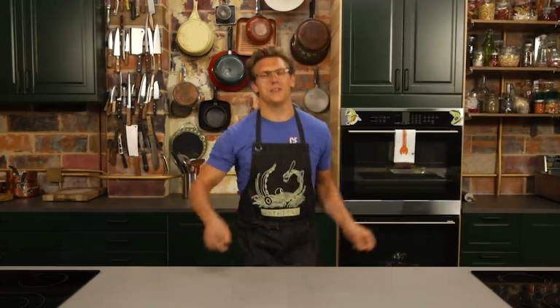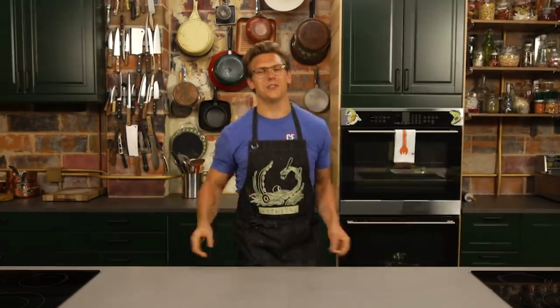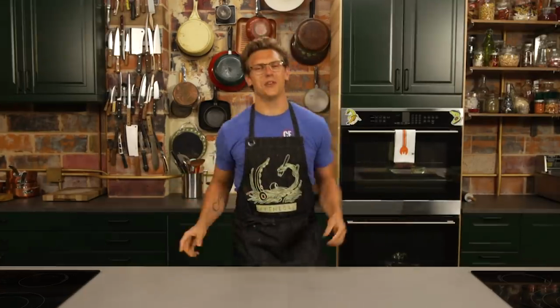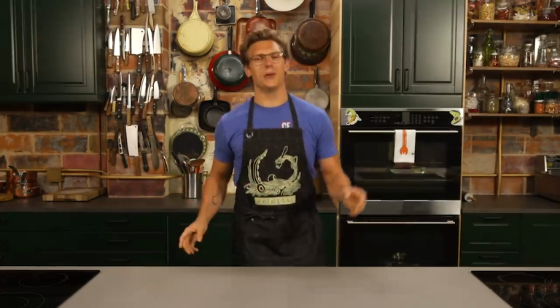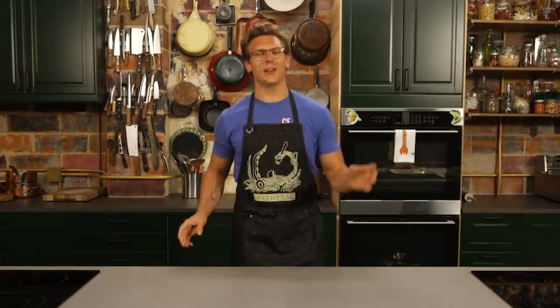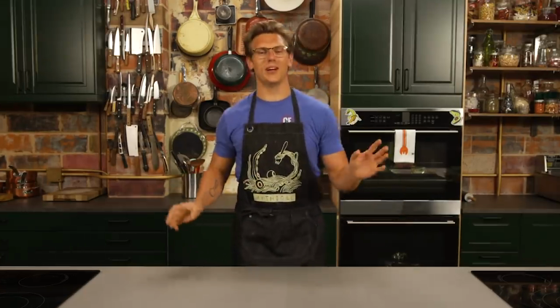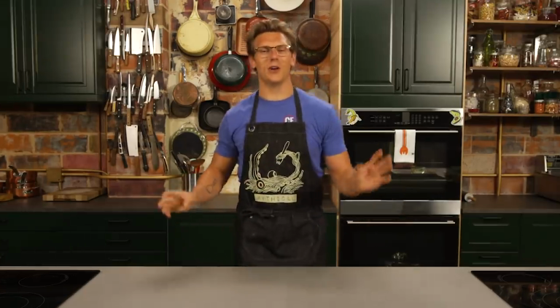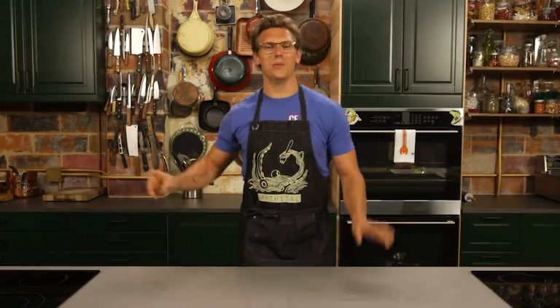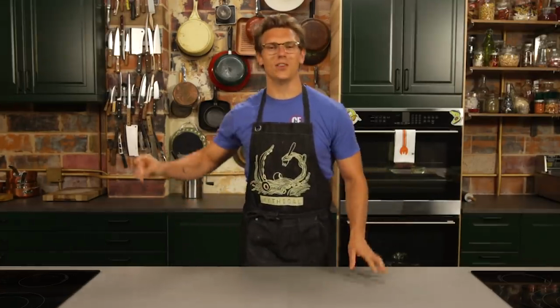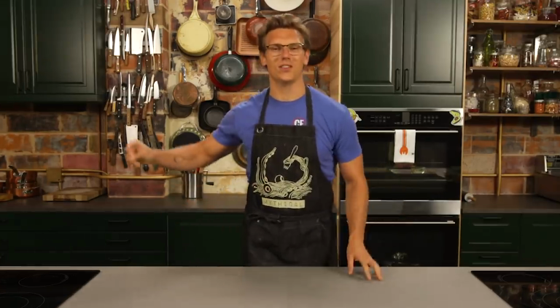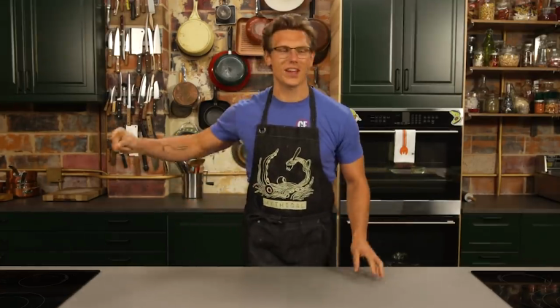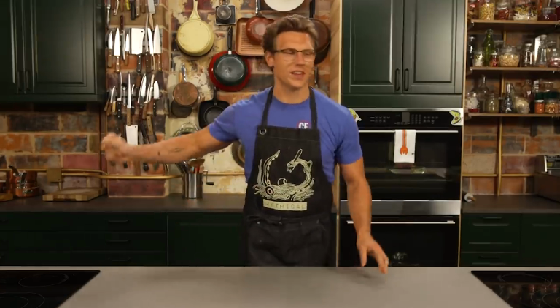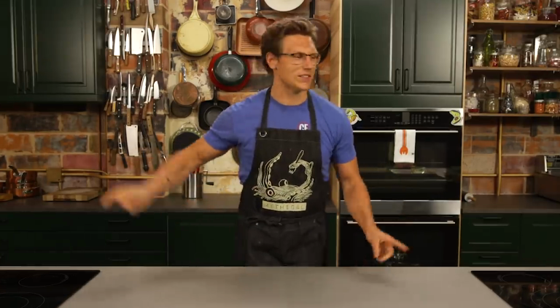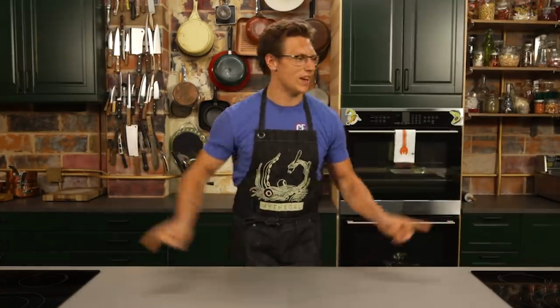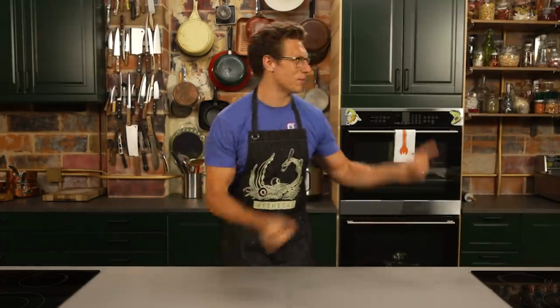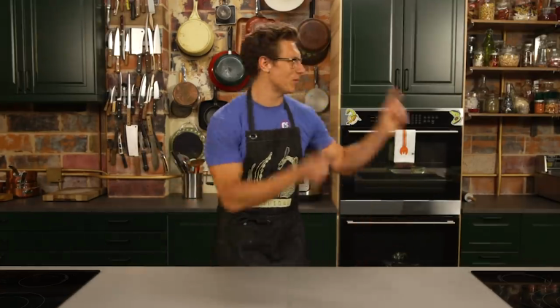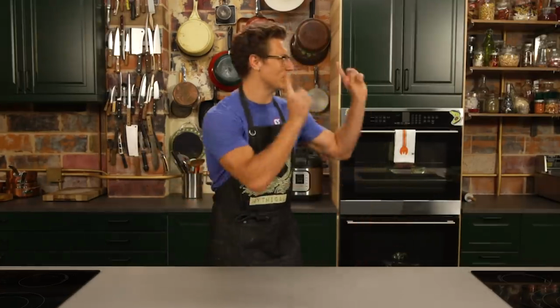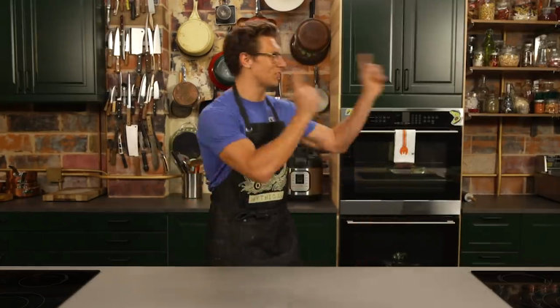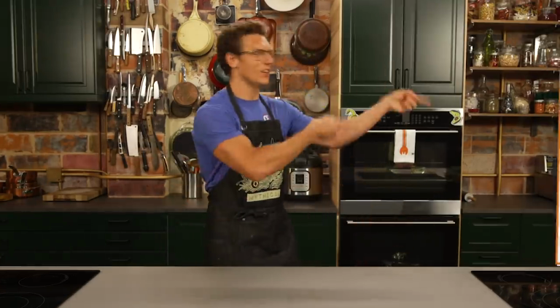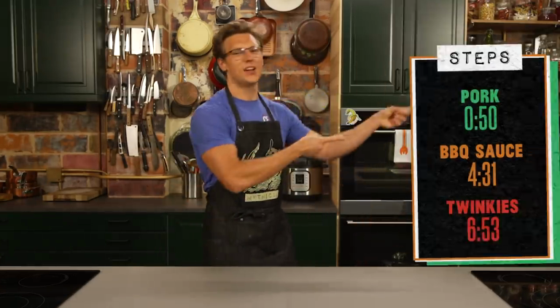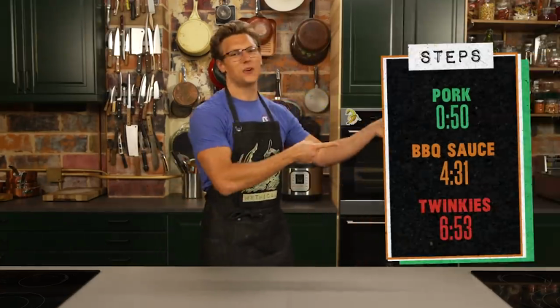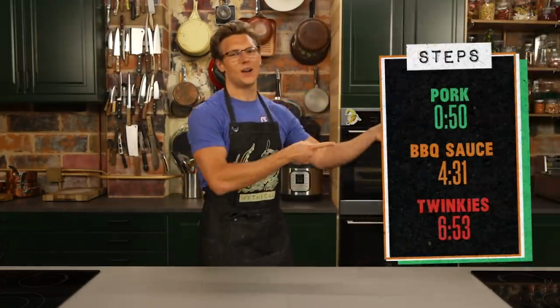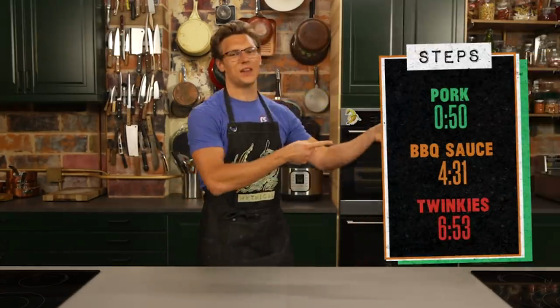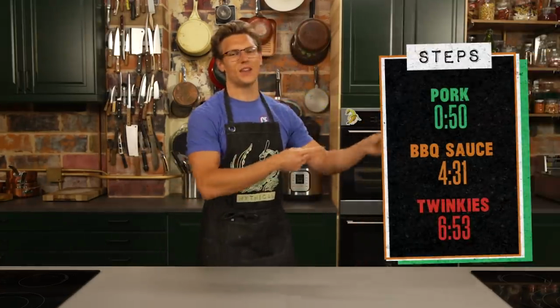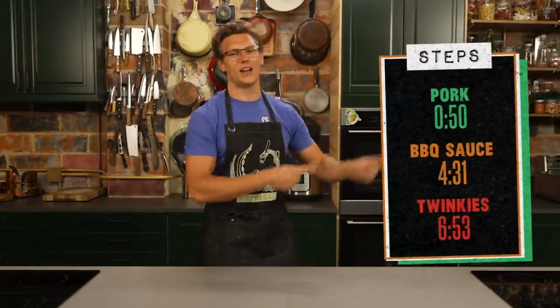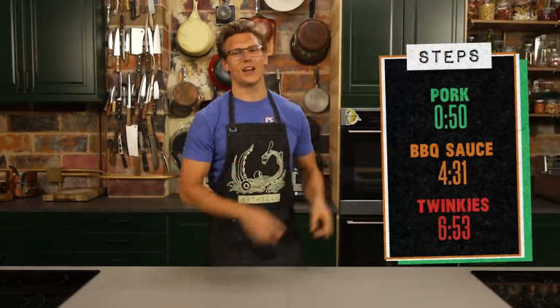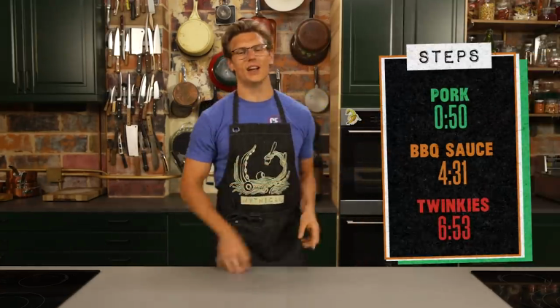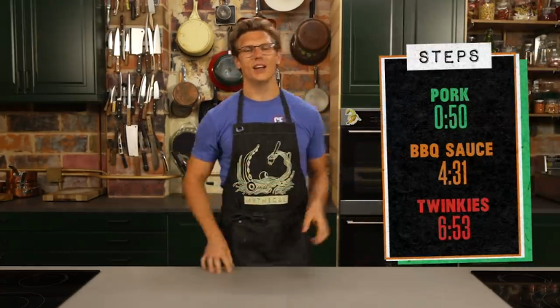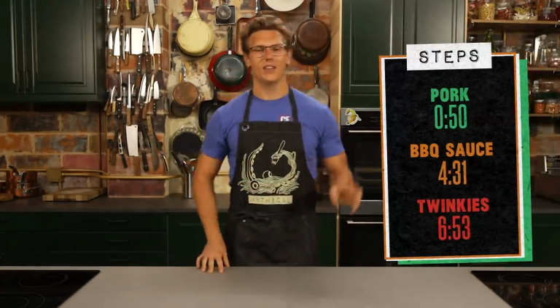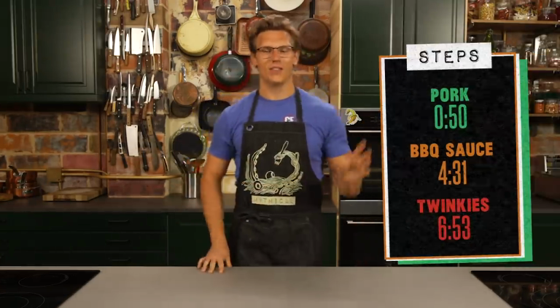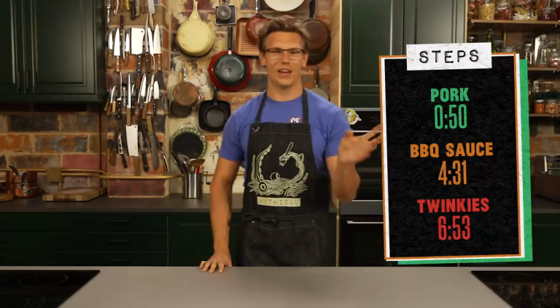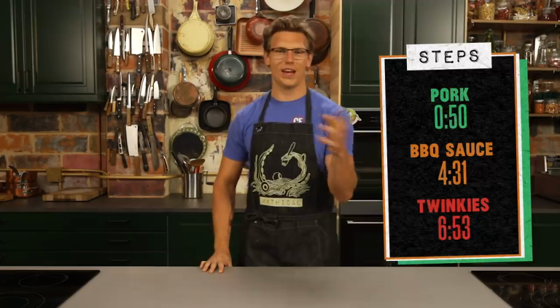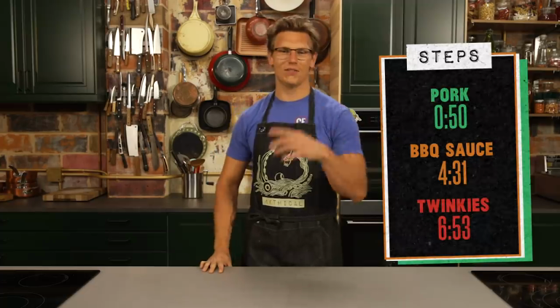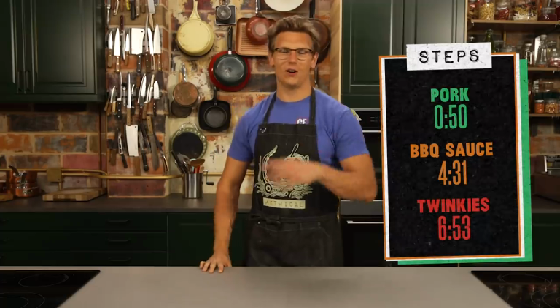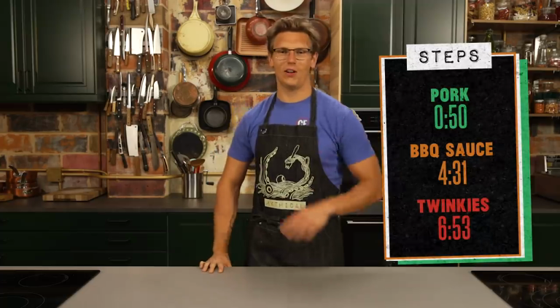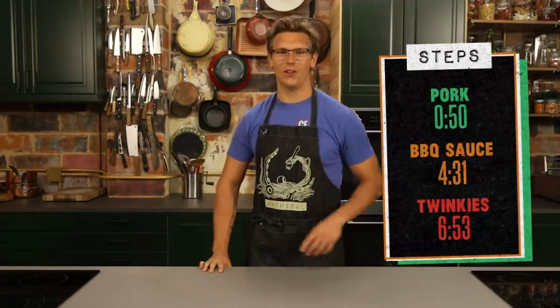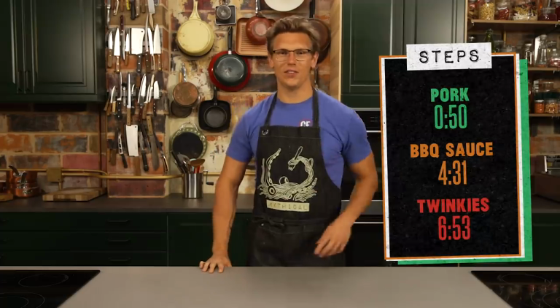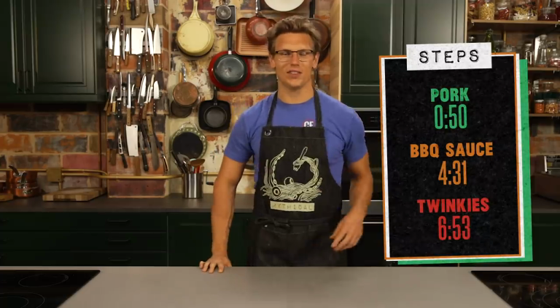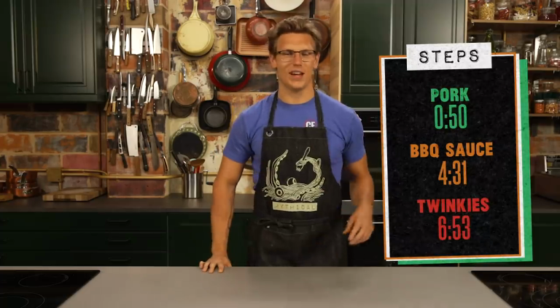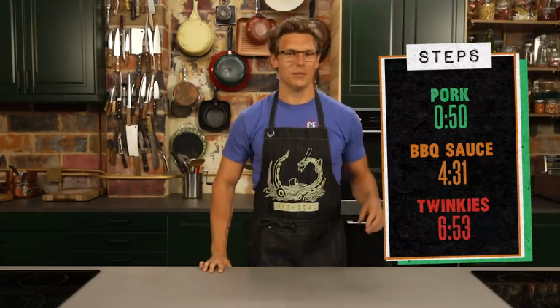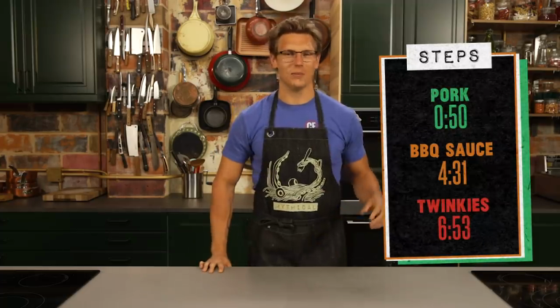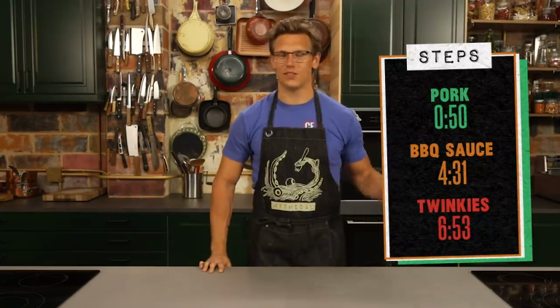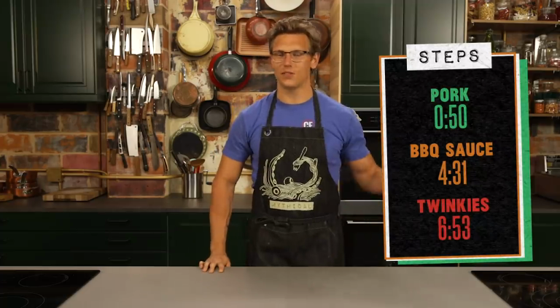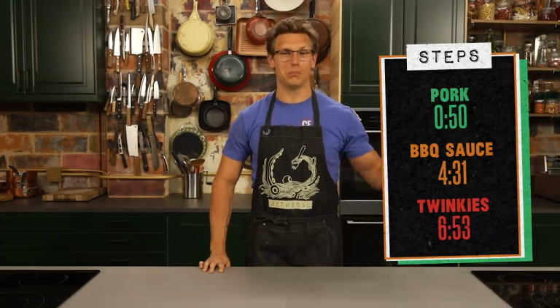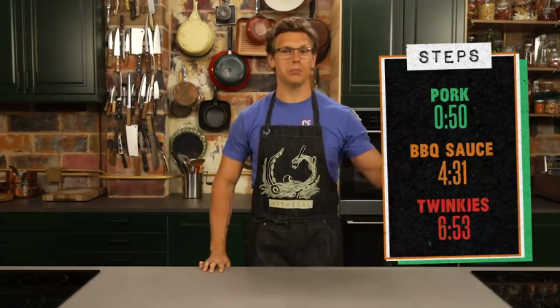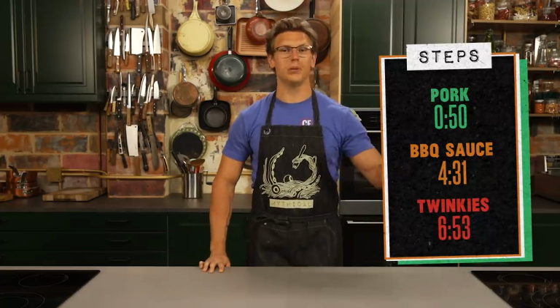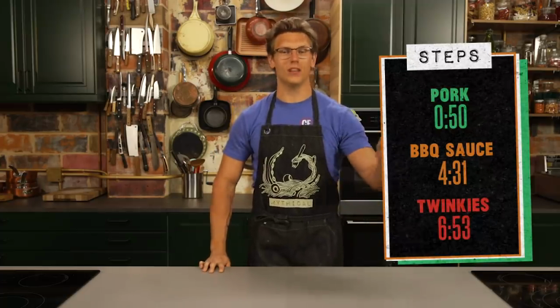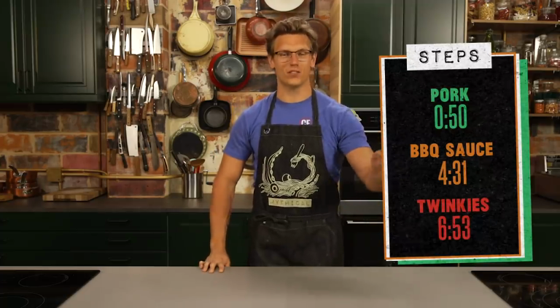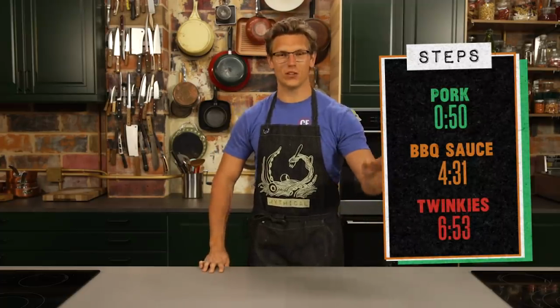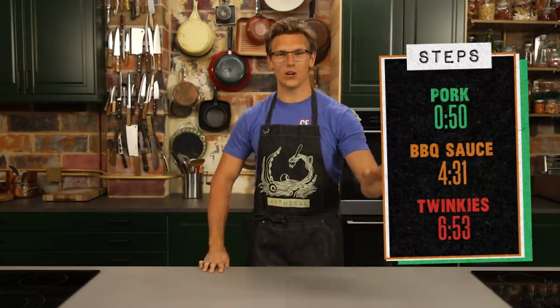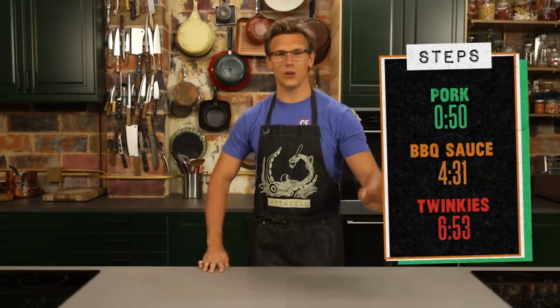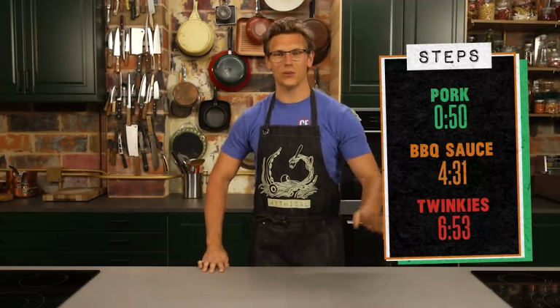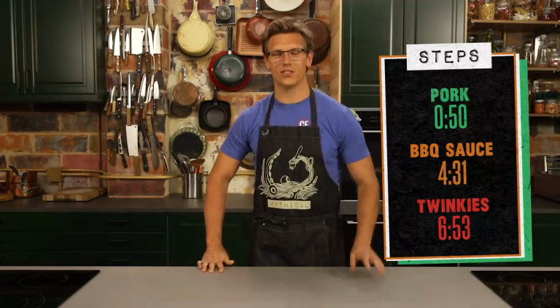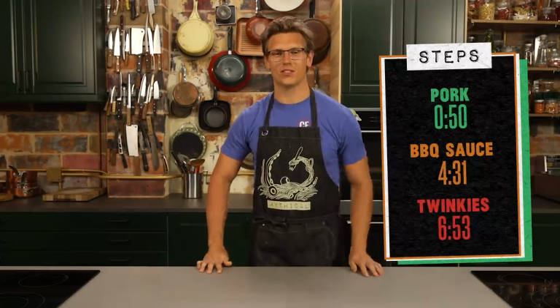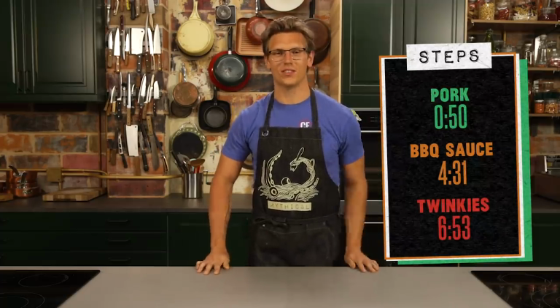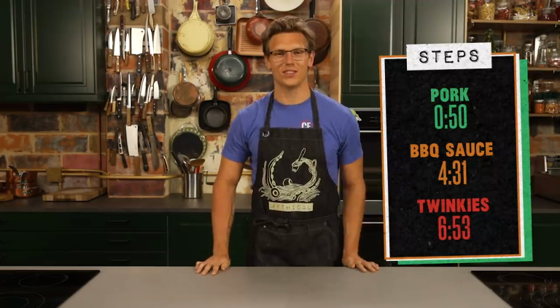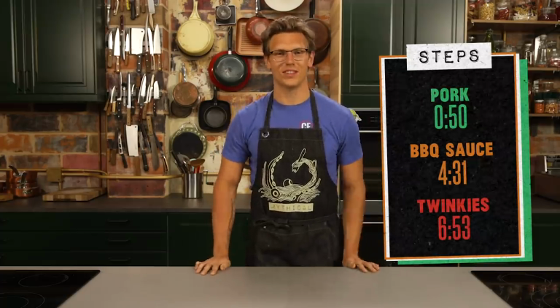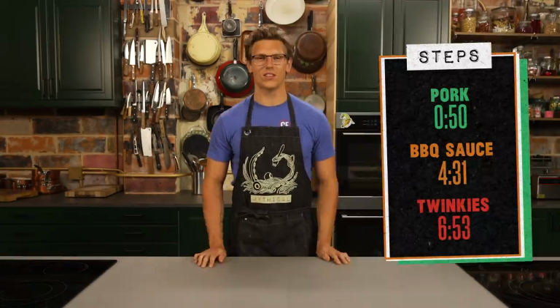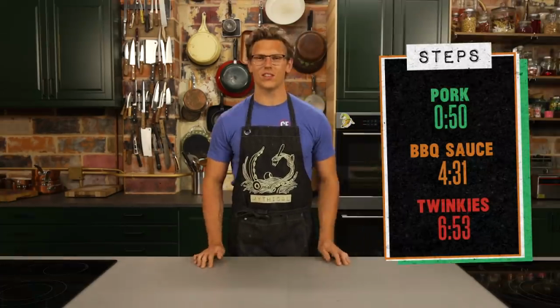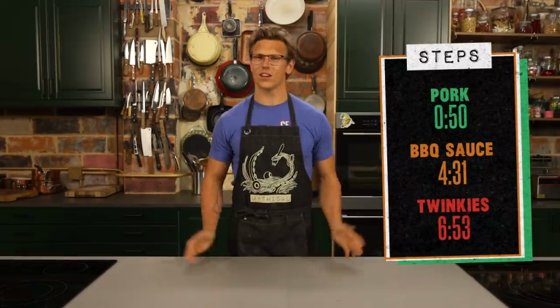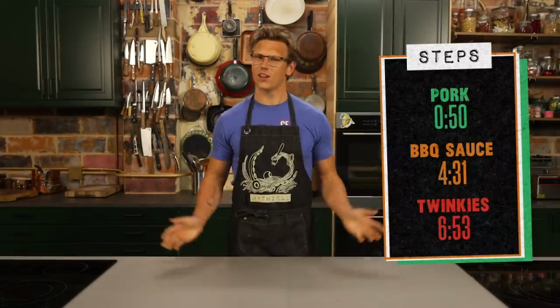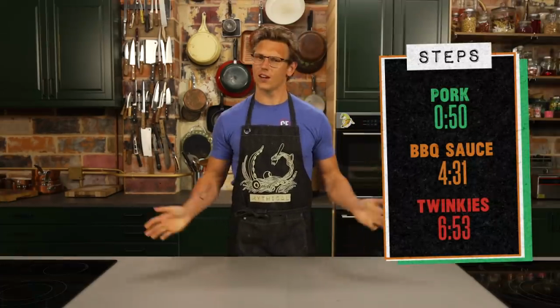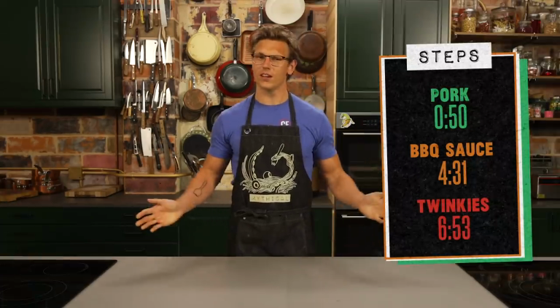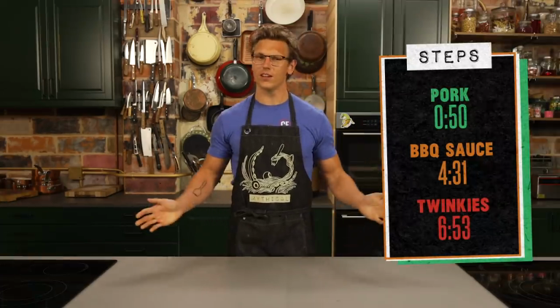If you're following along at home, you can snag the time codes right there — they have all the times plus the codes. Let's get cooking.